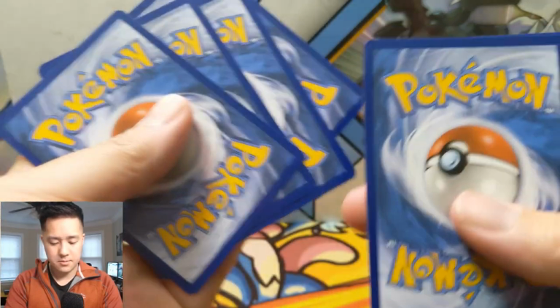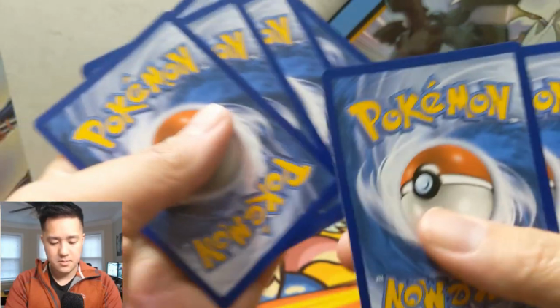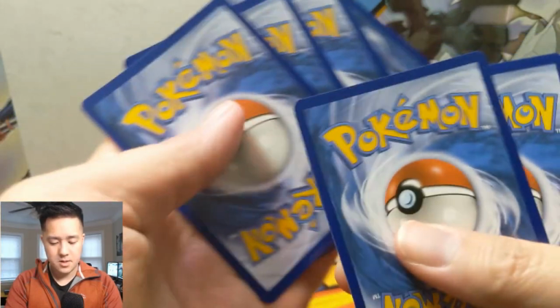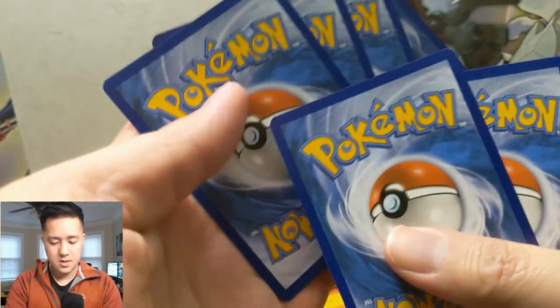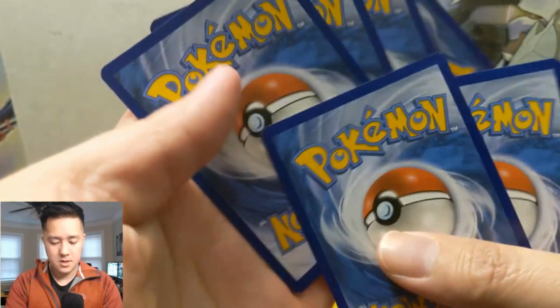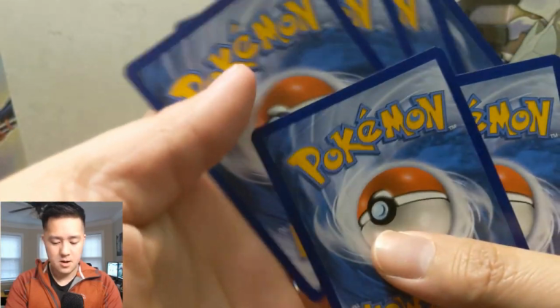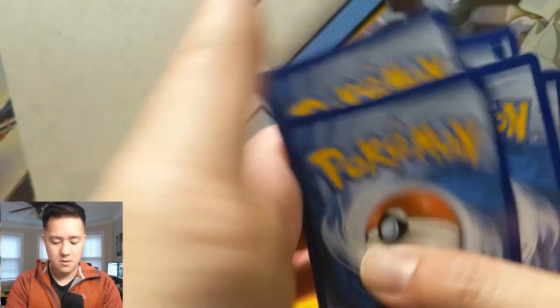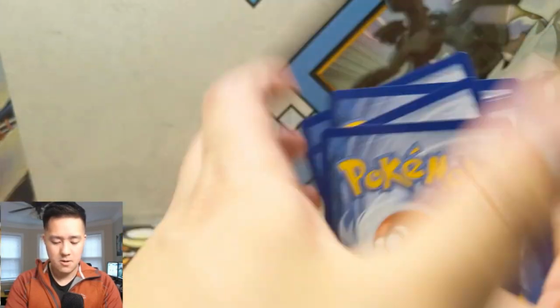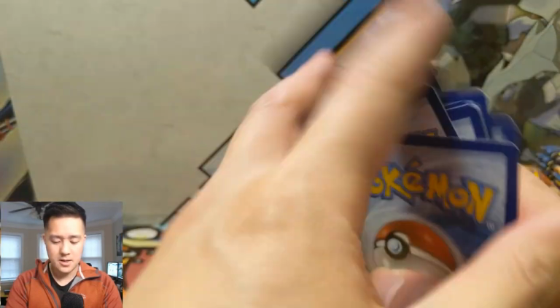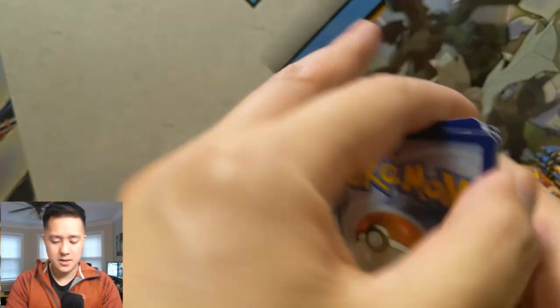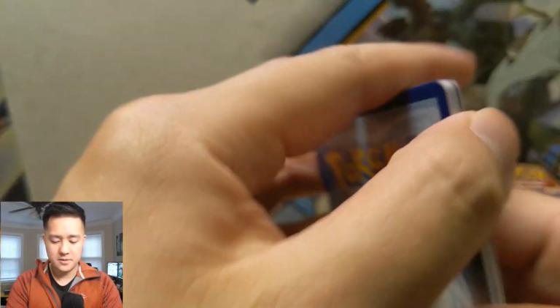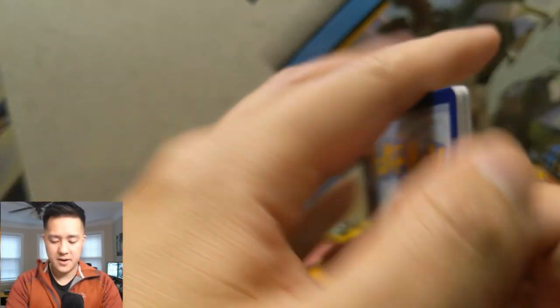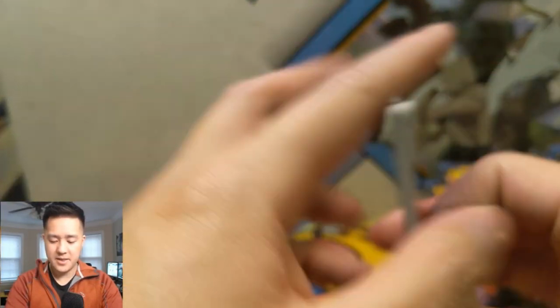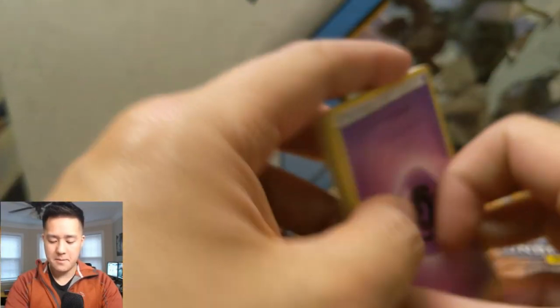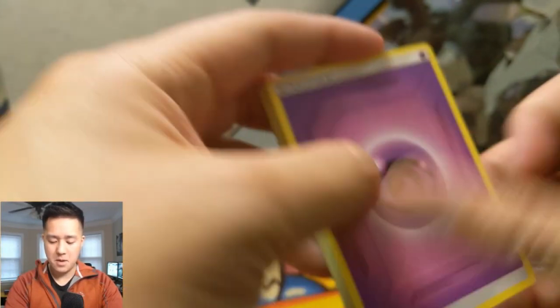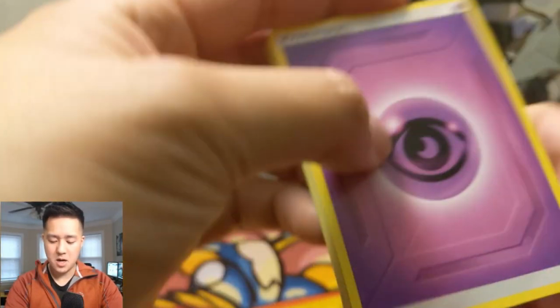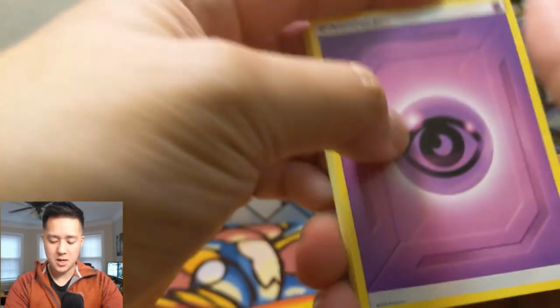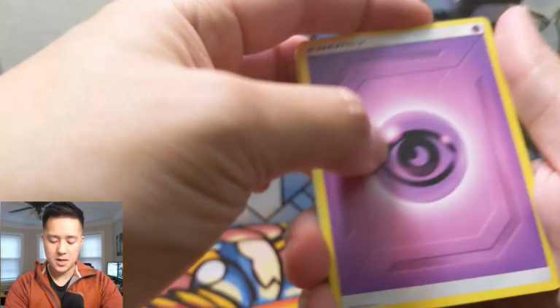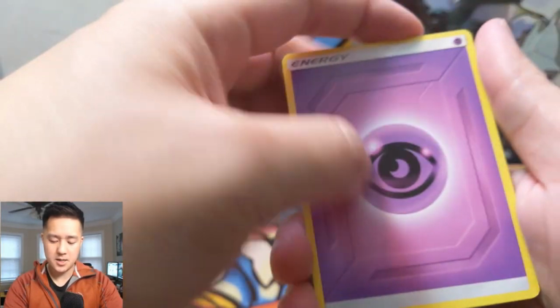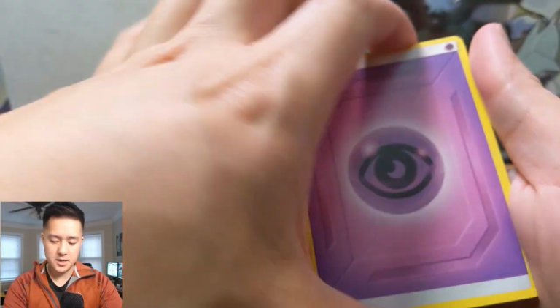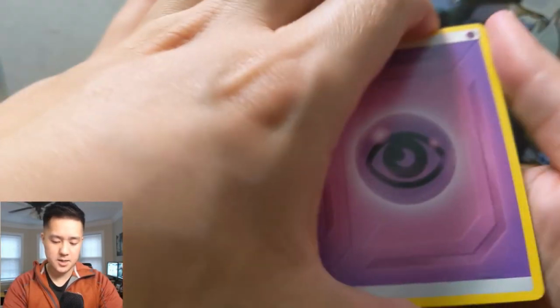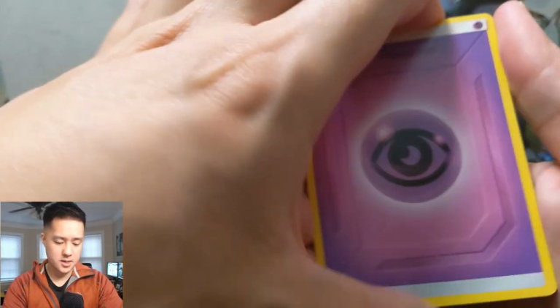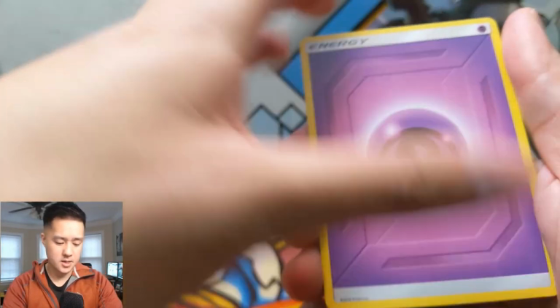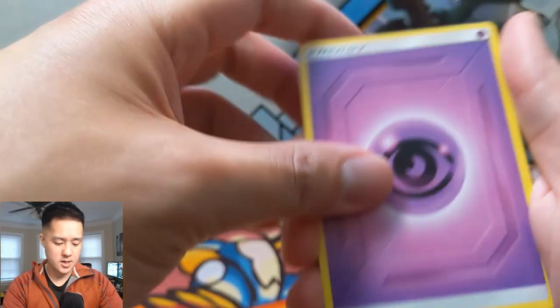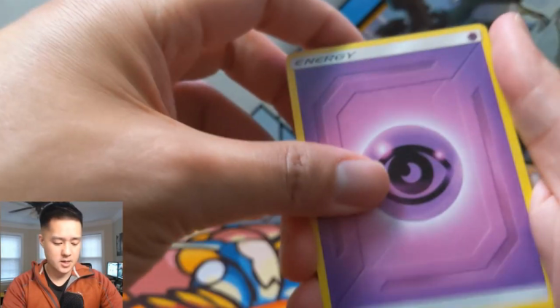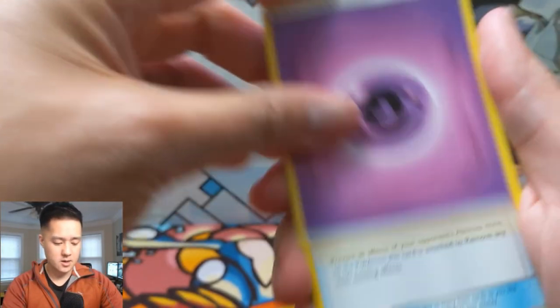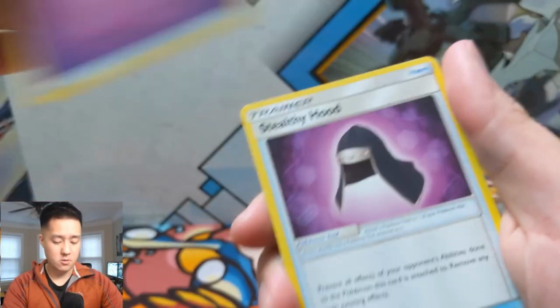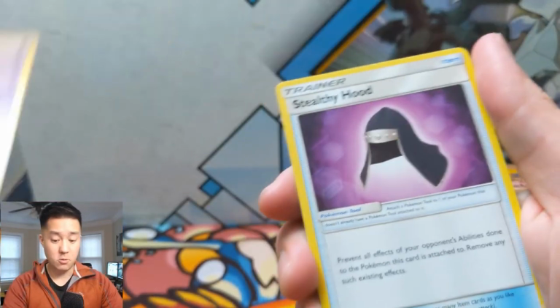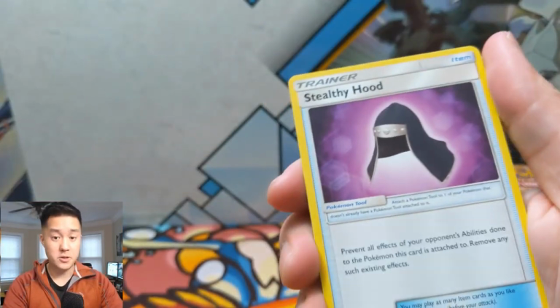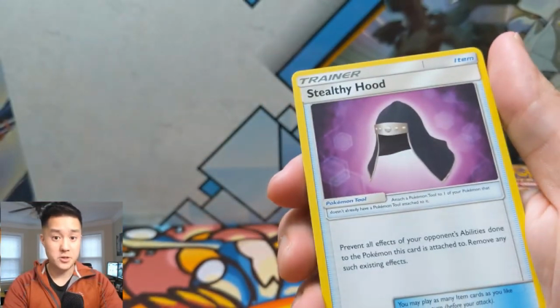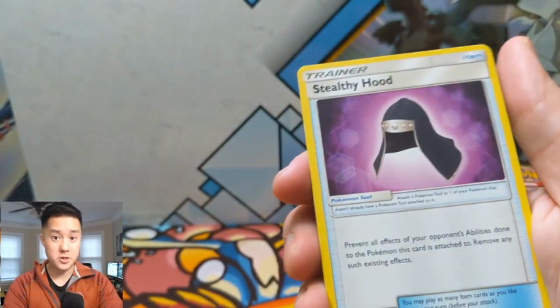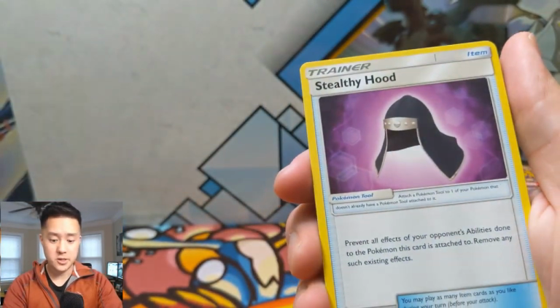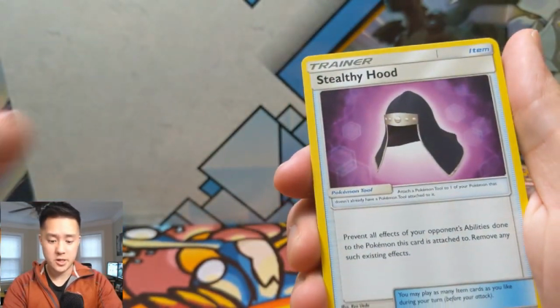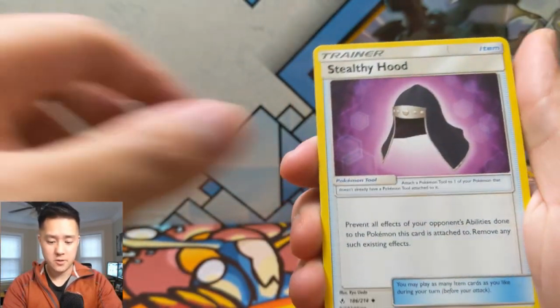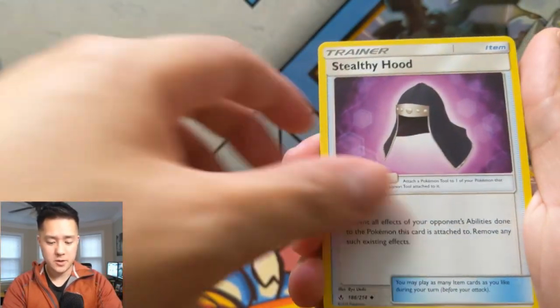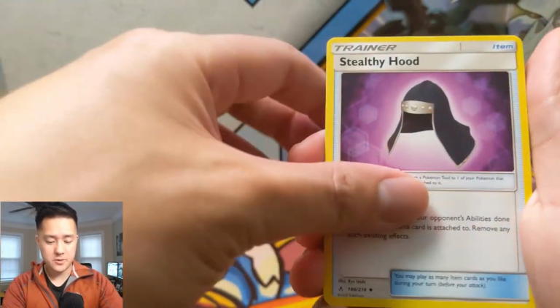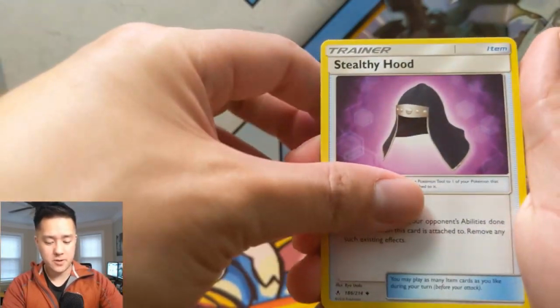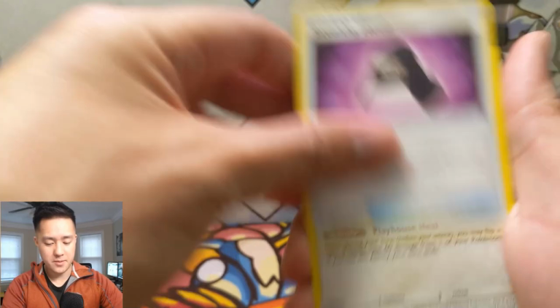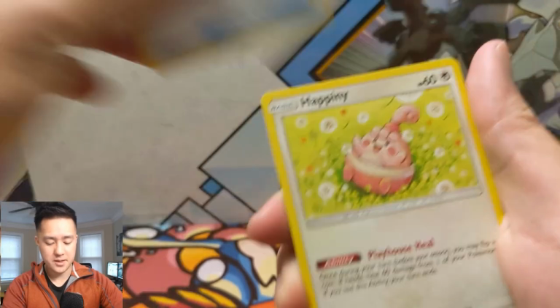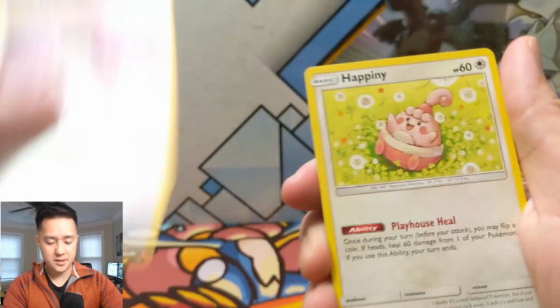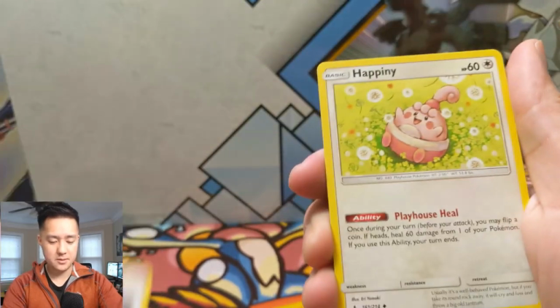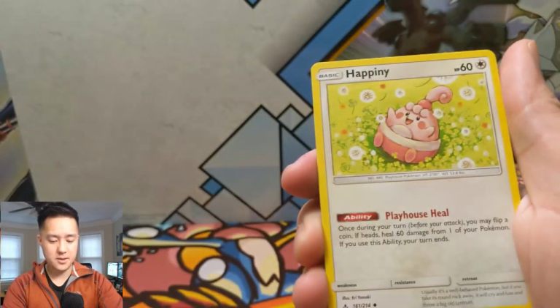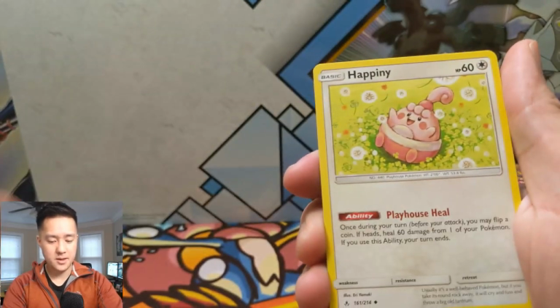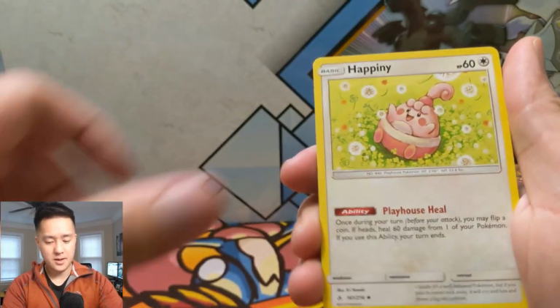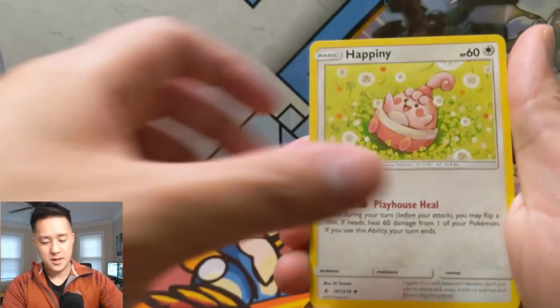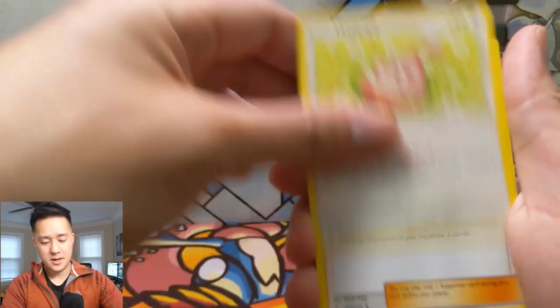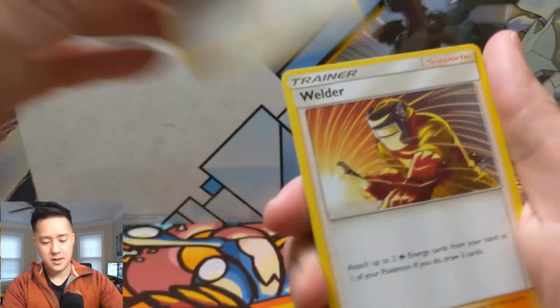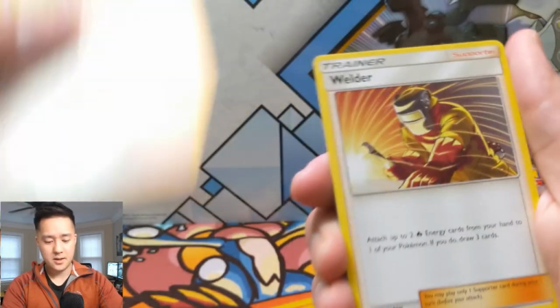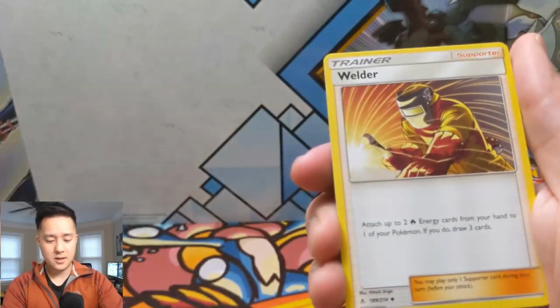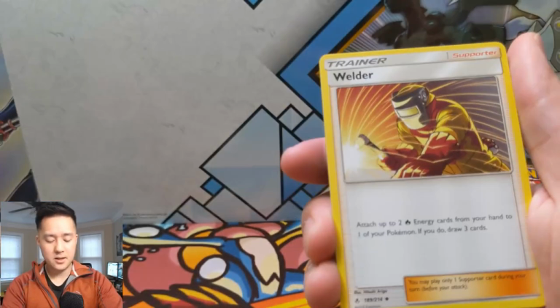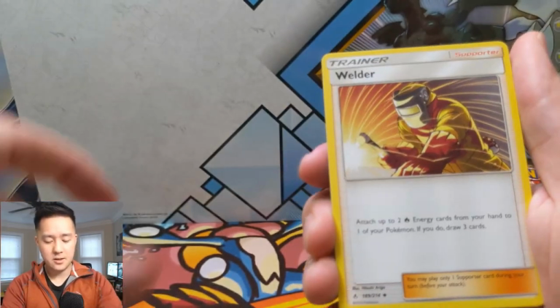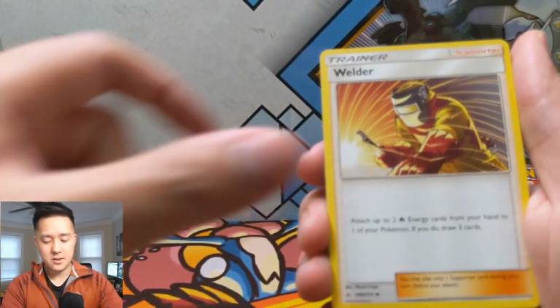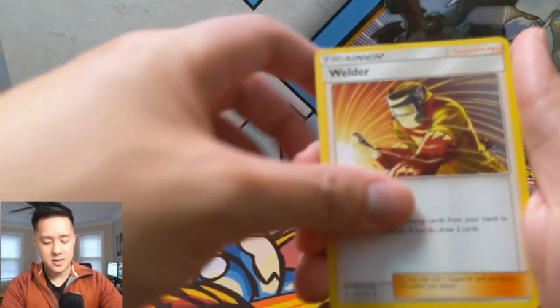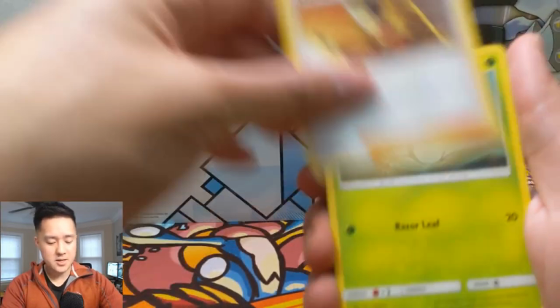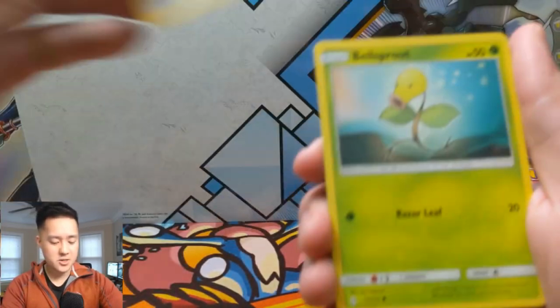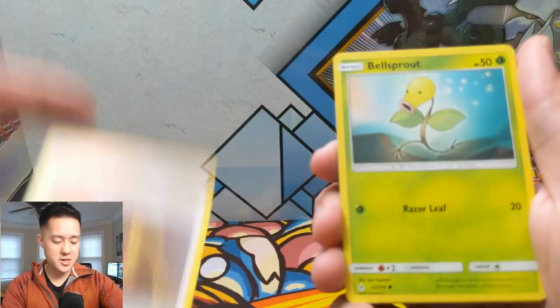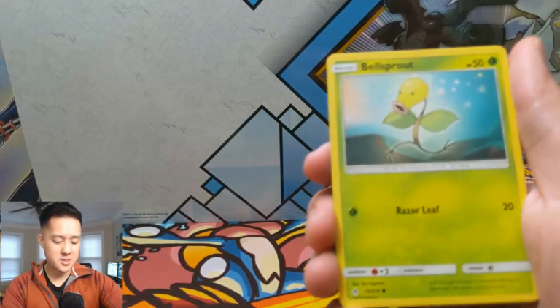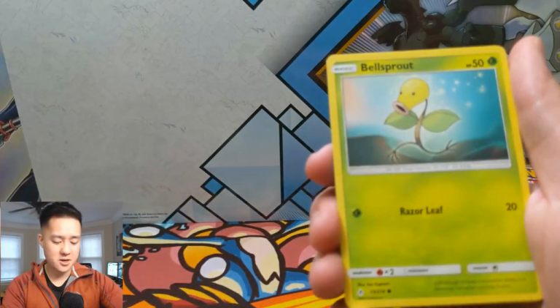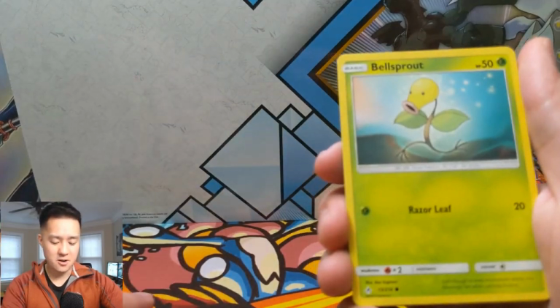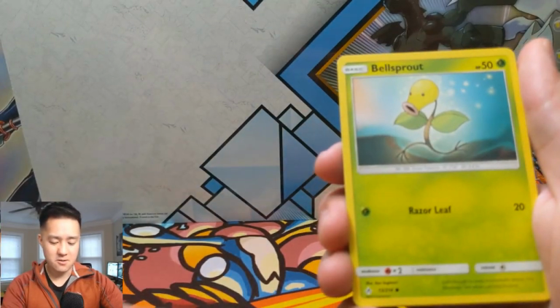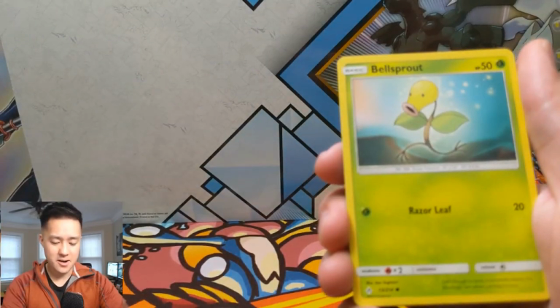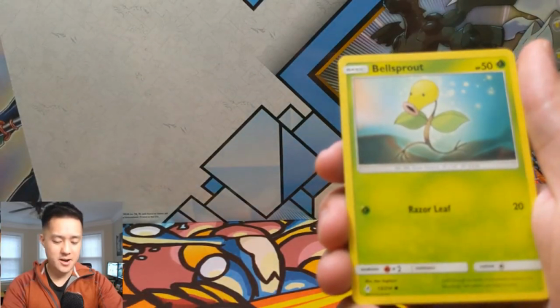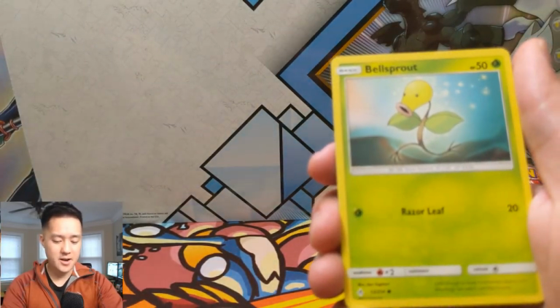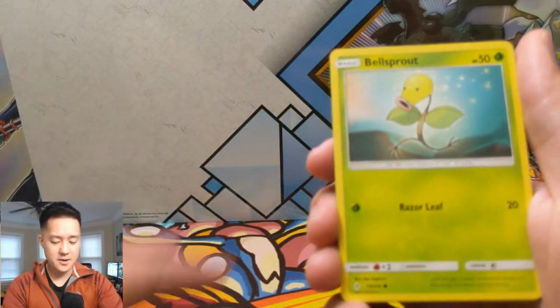Alright, let's find that Muk or the Charizard Reshiram — that's clearly the chase card right now.